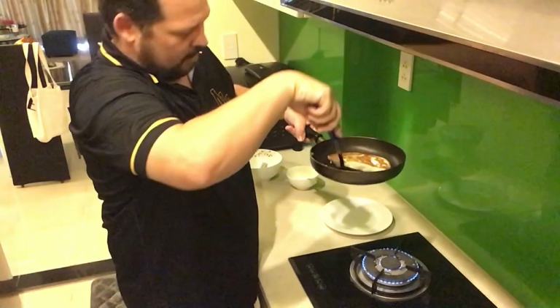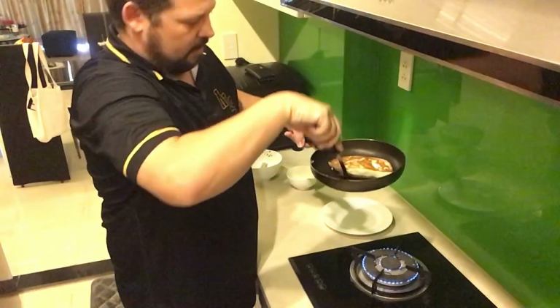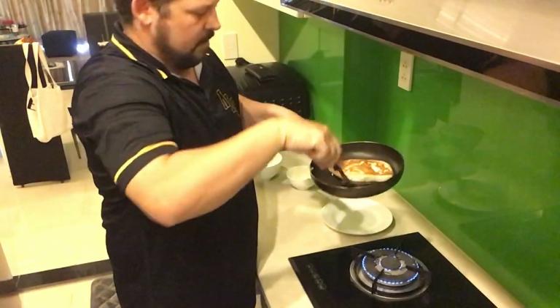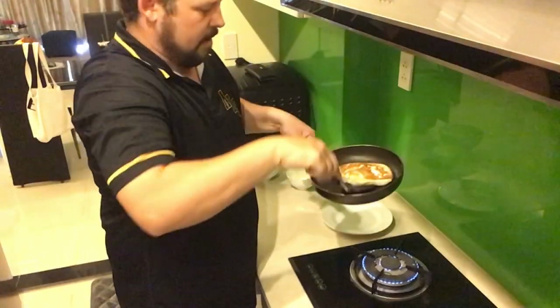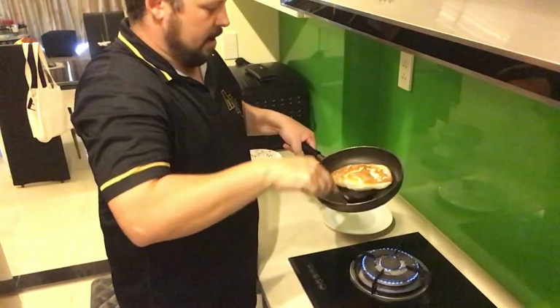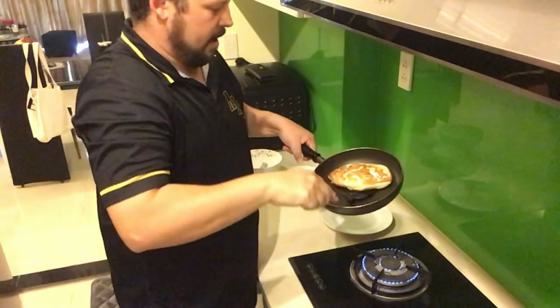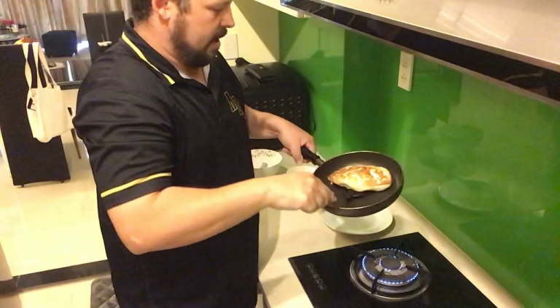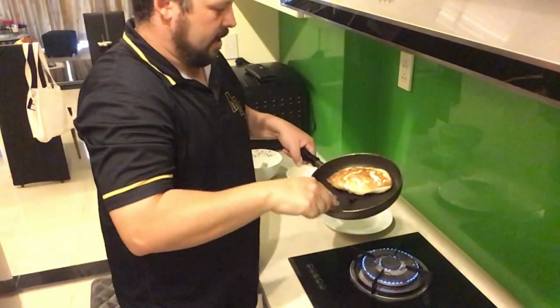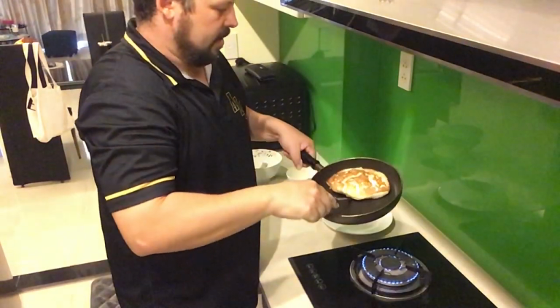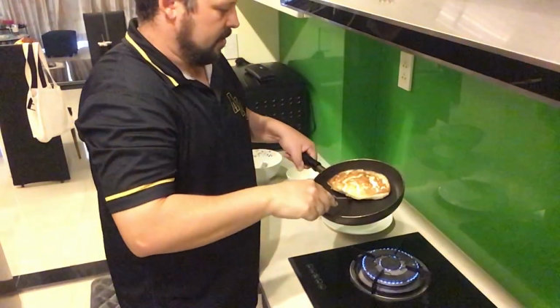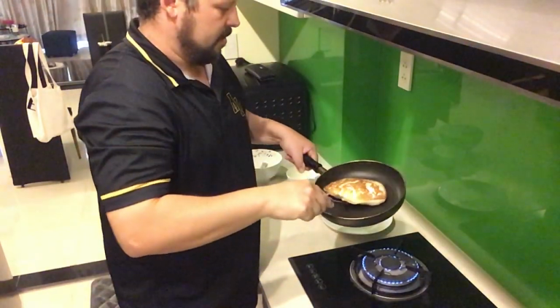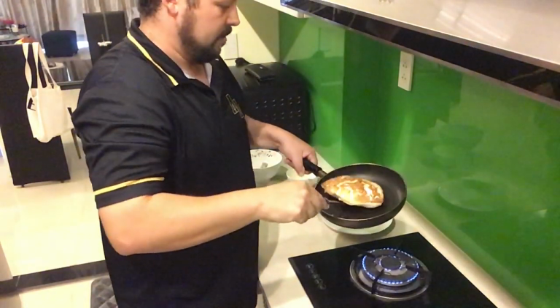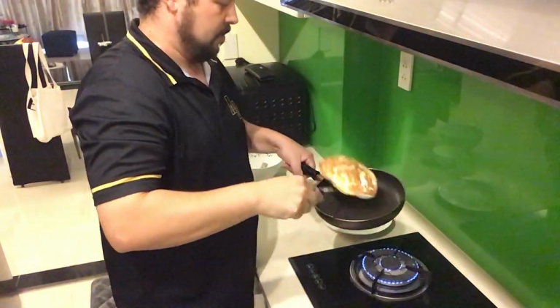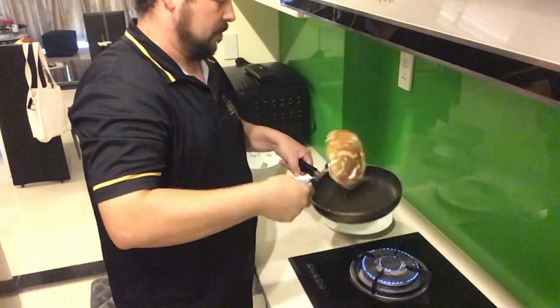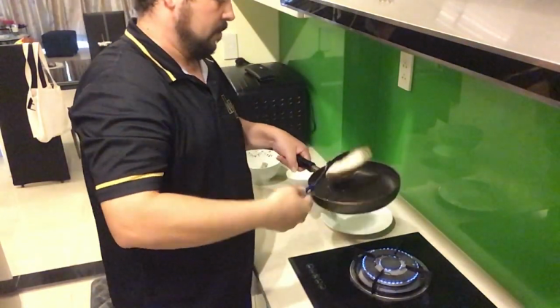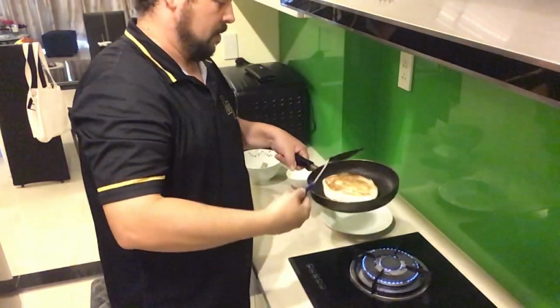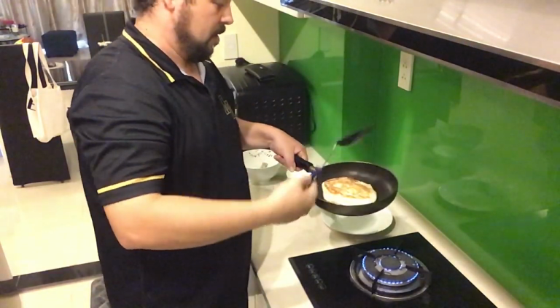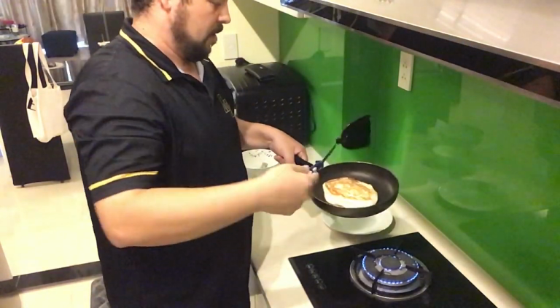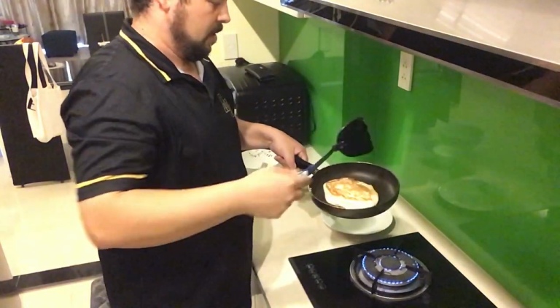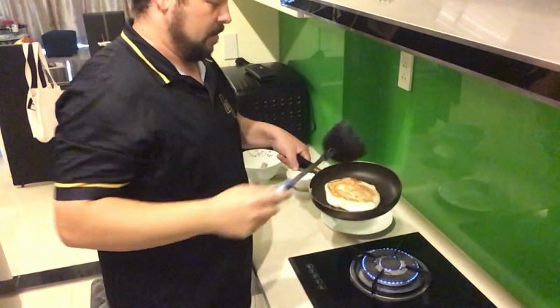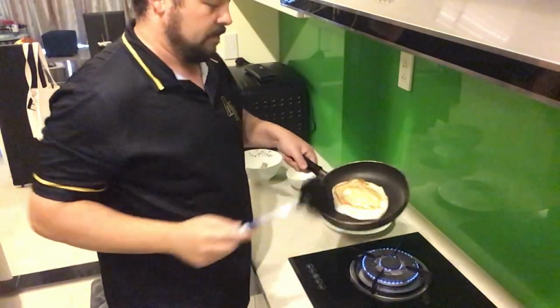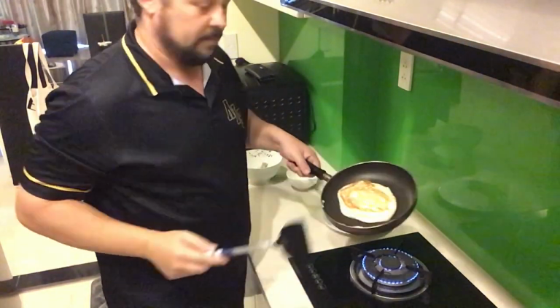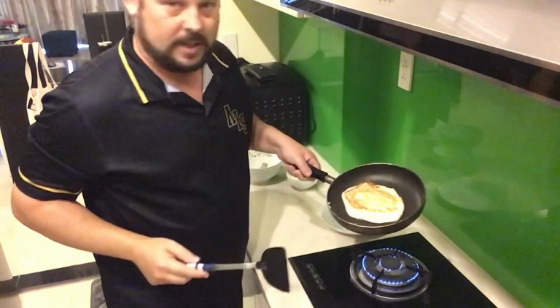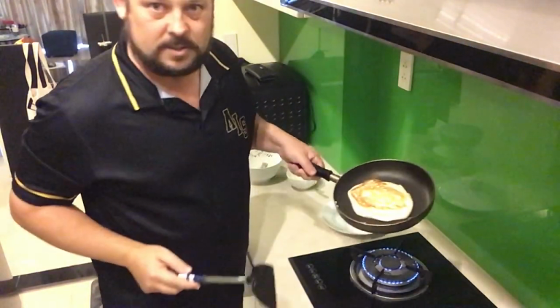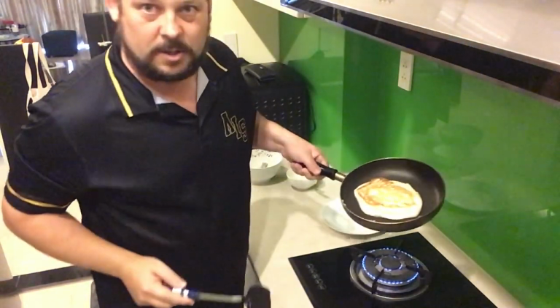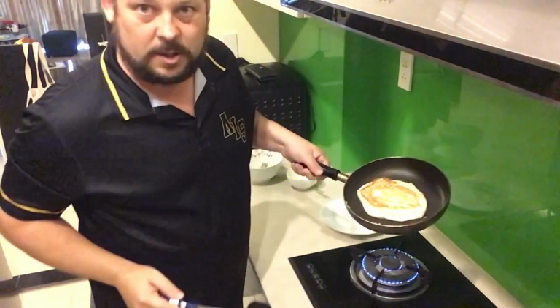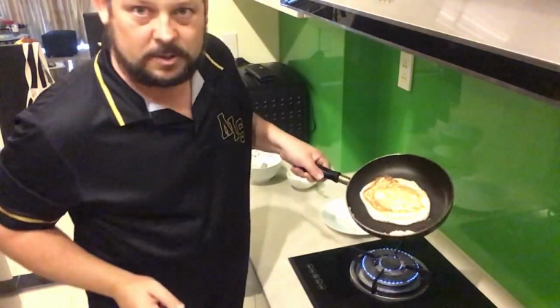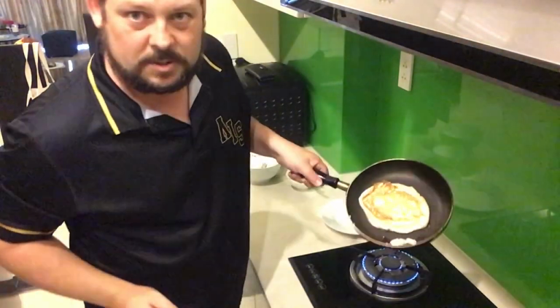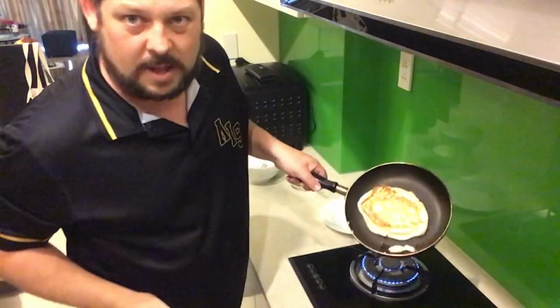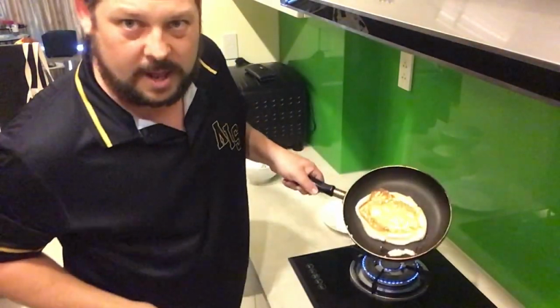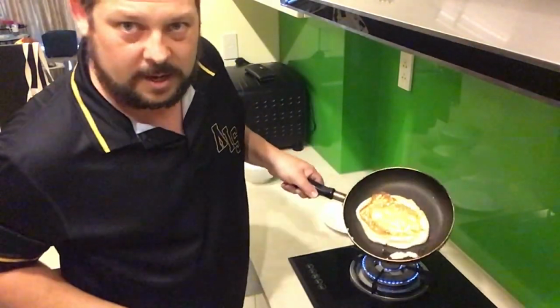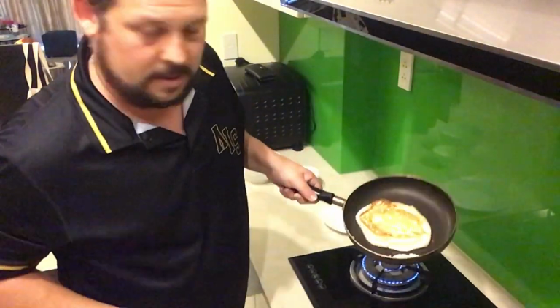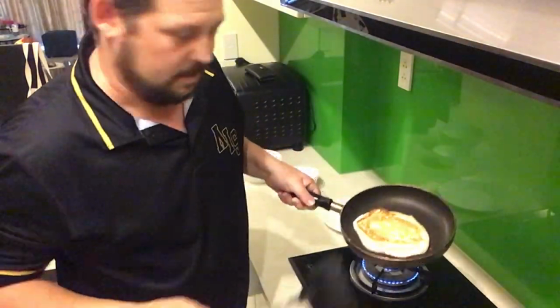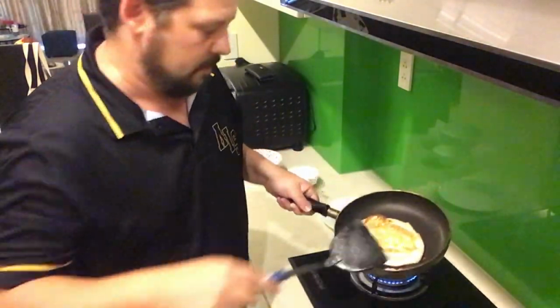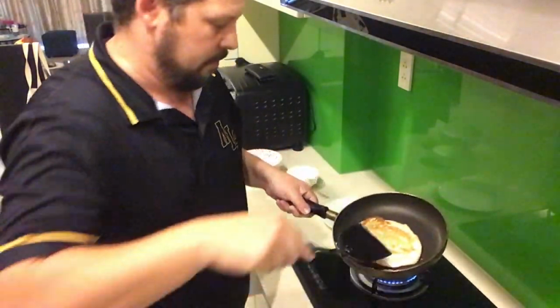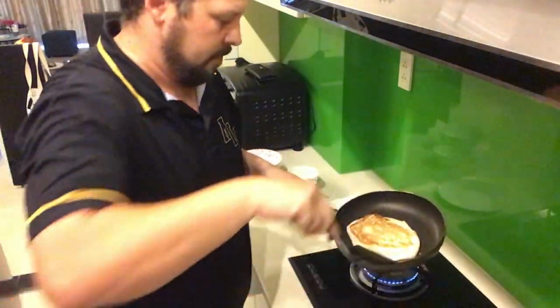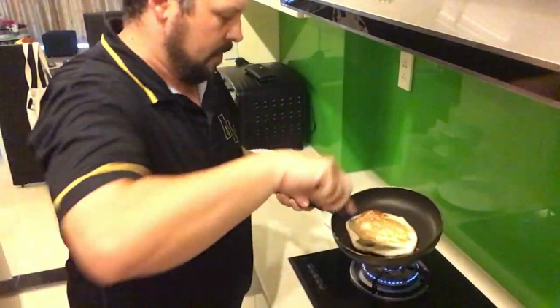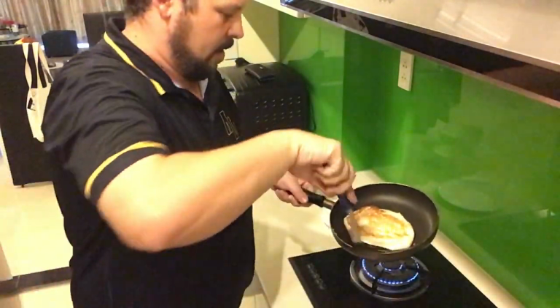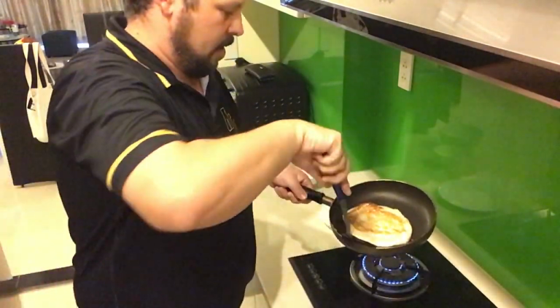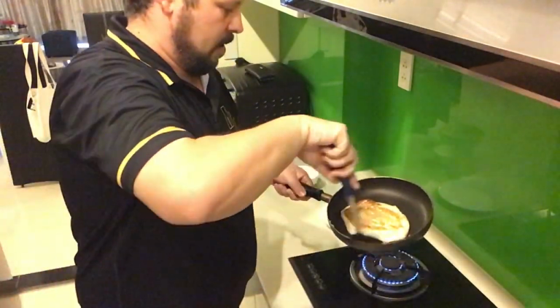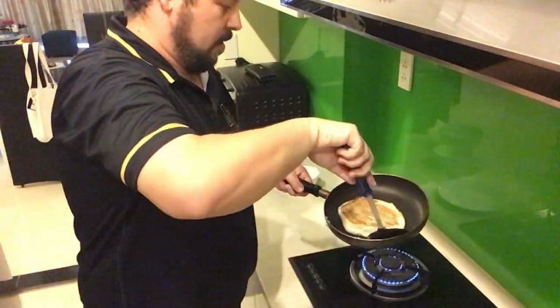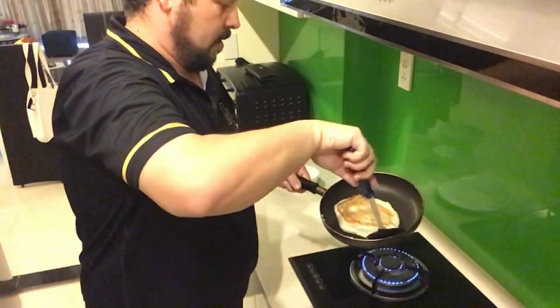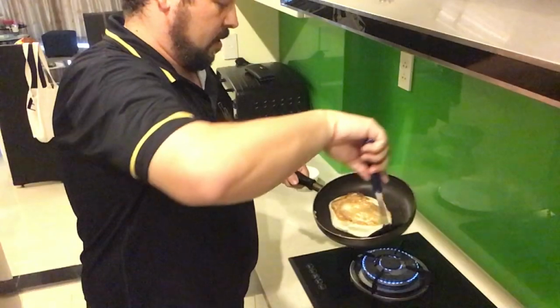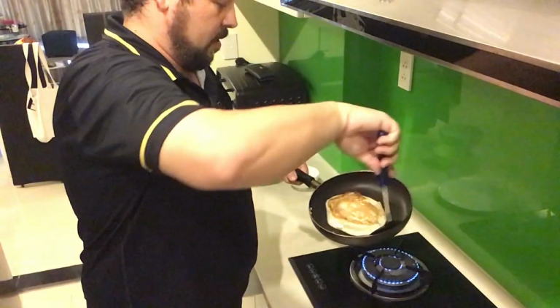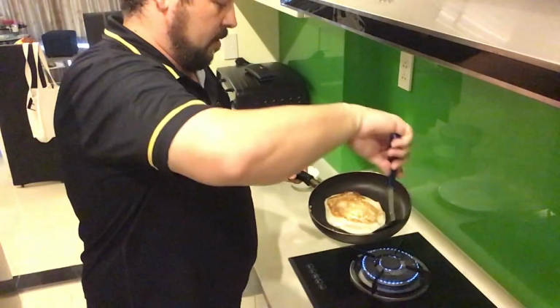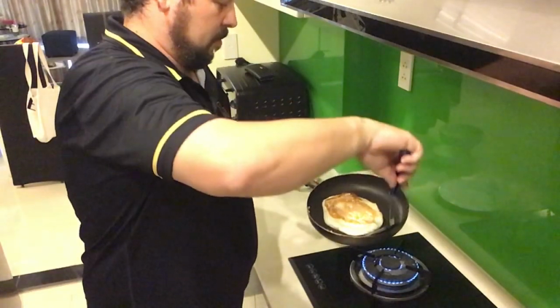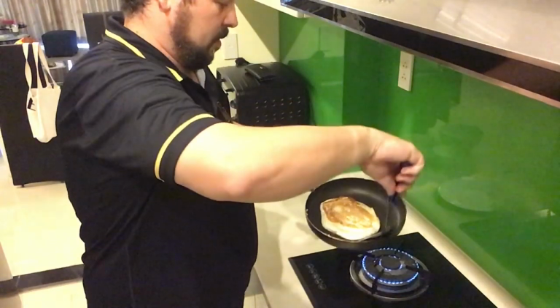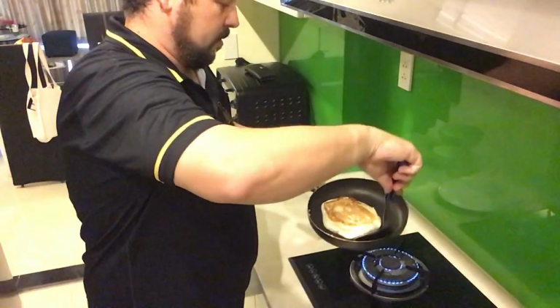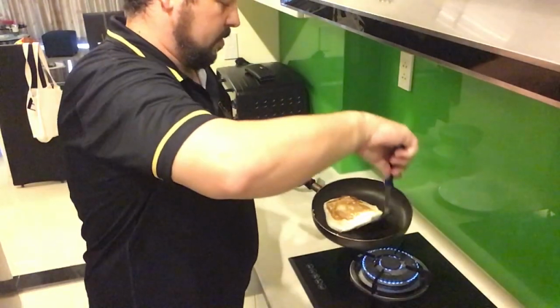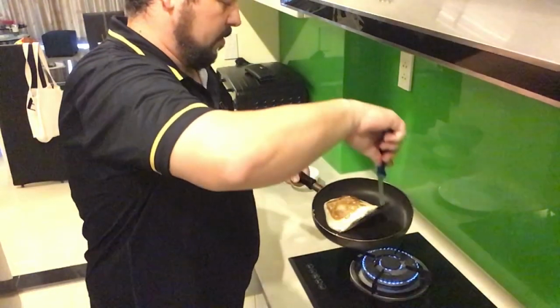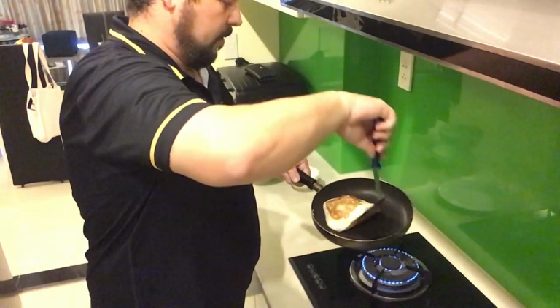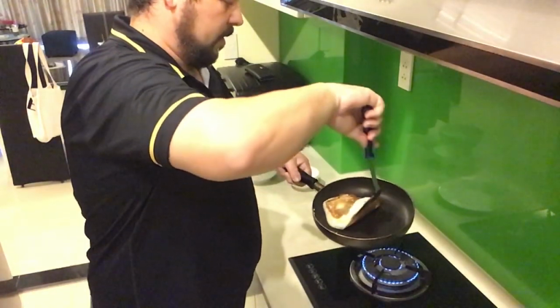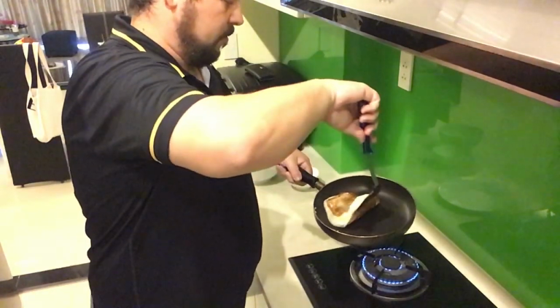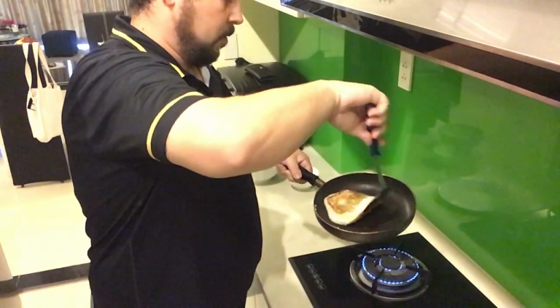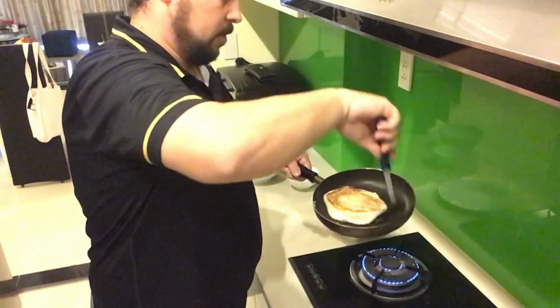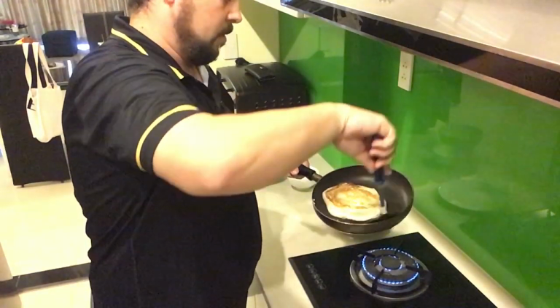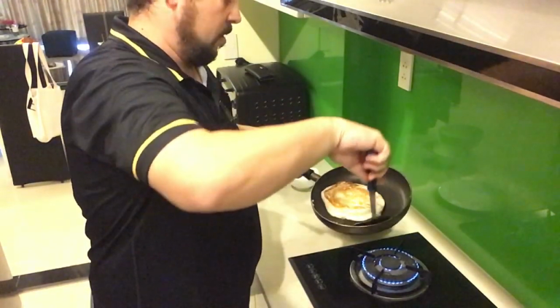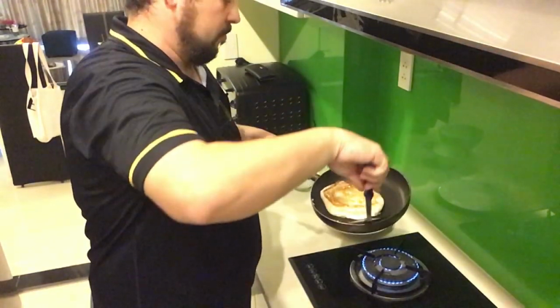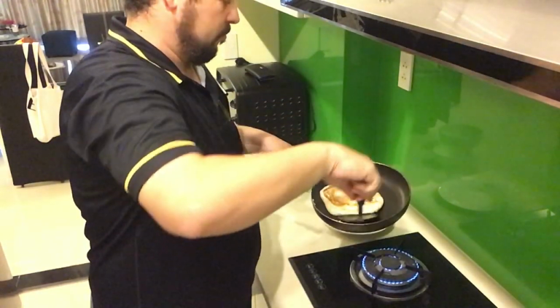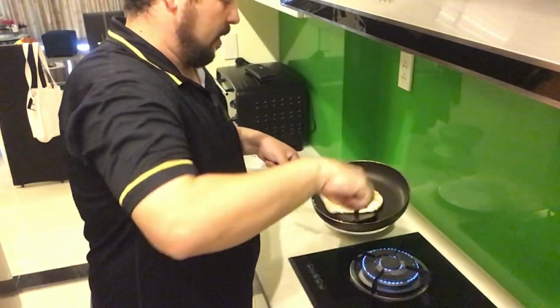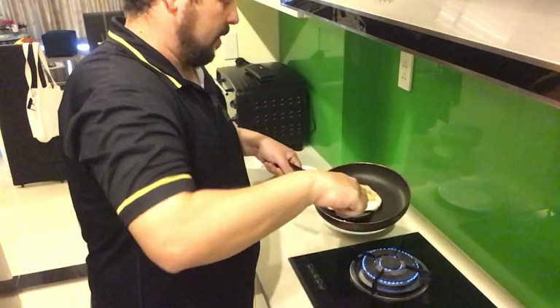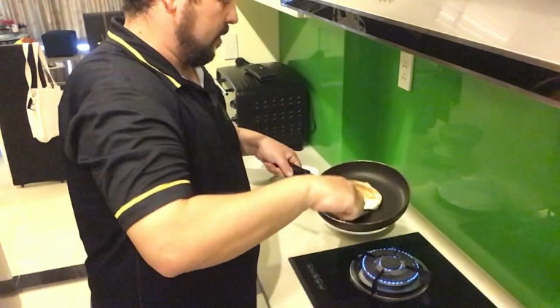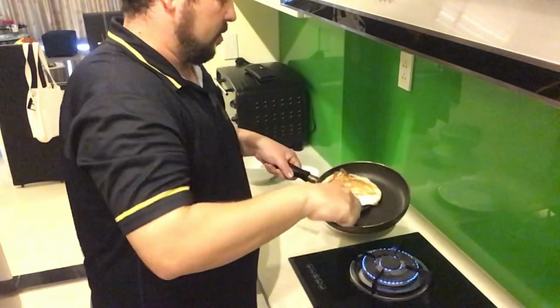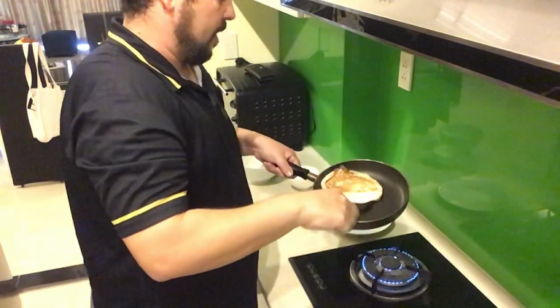Okay, and that's the other side — I'm going to see if I can fold it. Actually, not going to try to fold it.